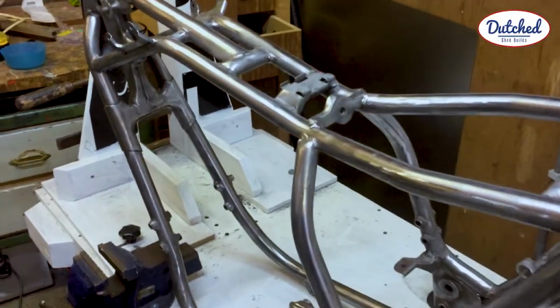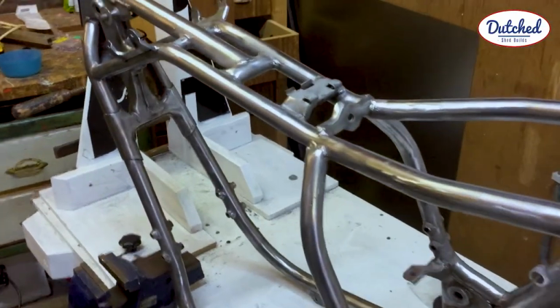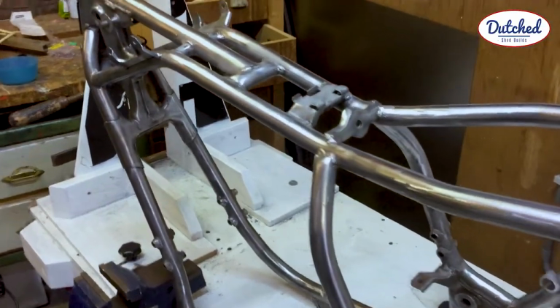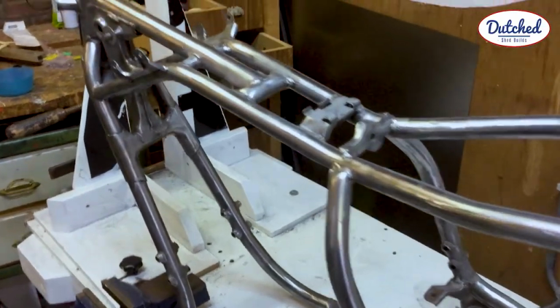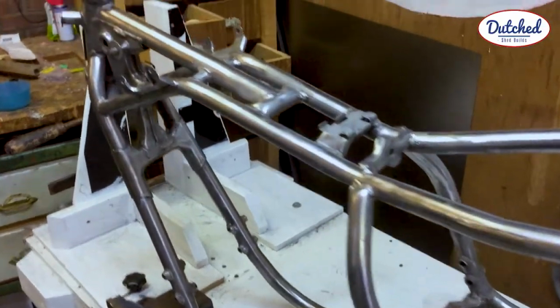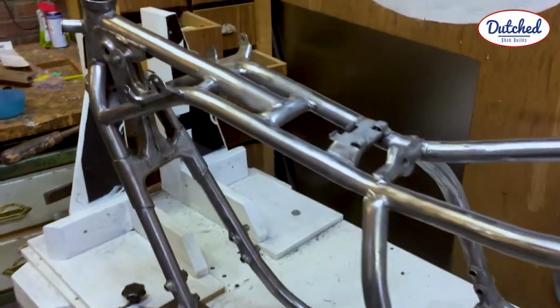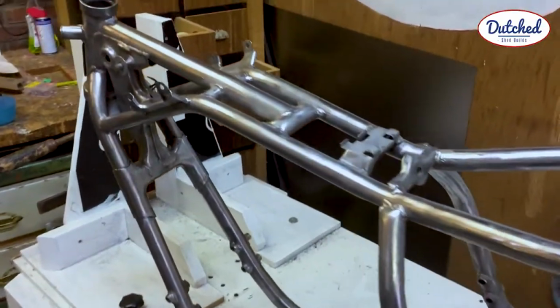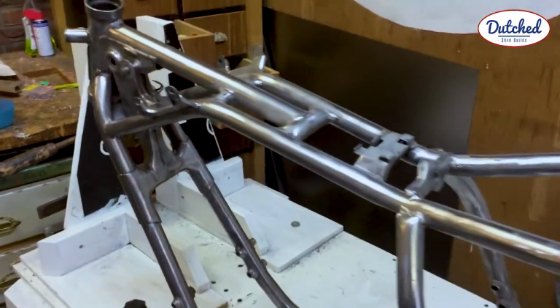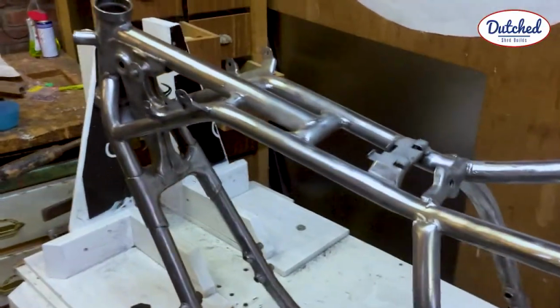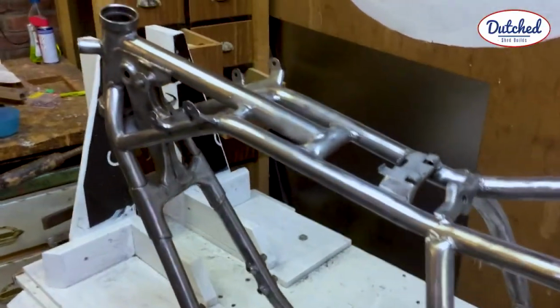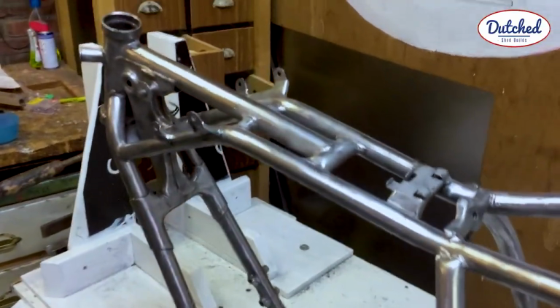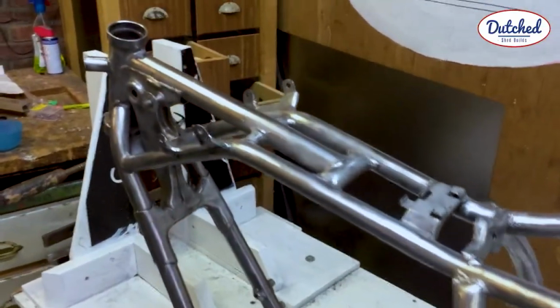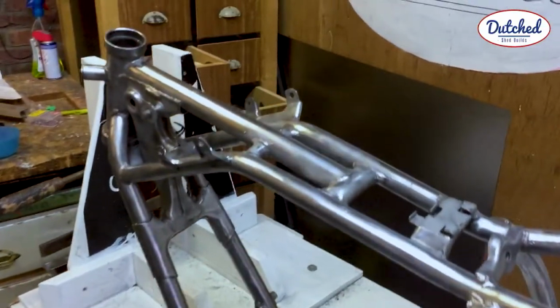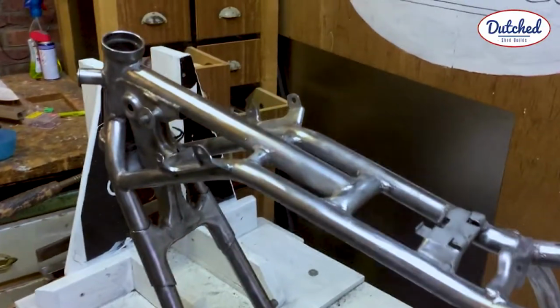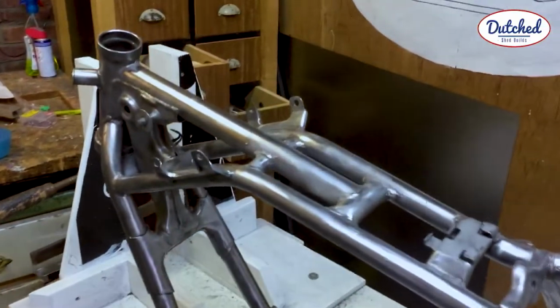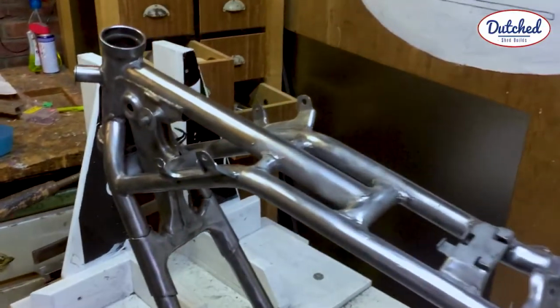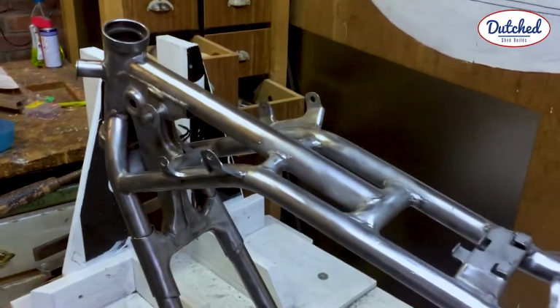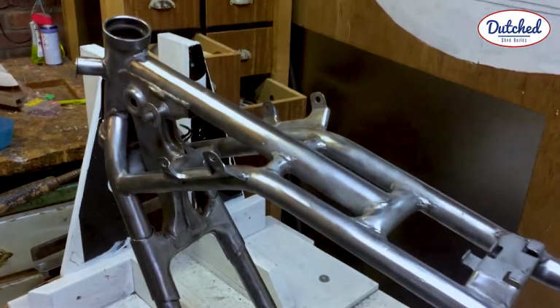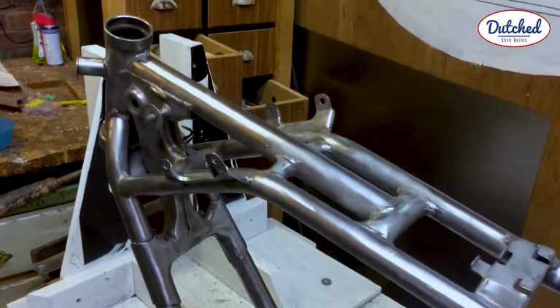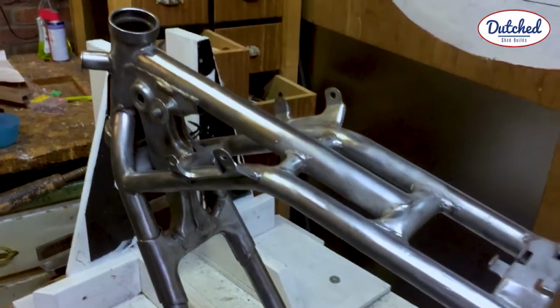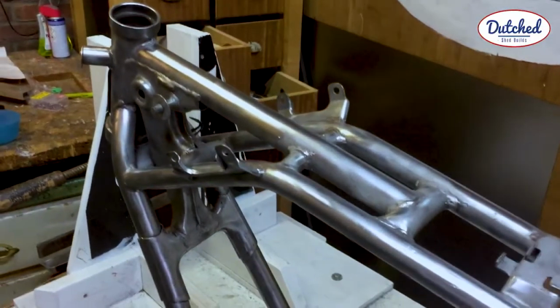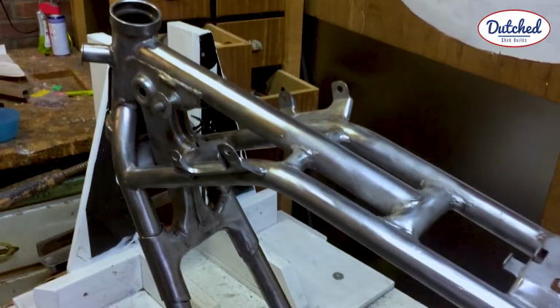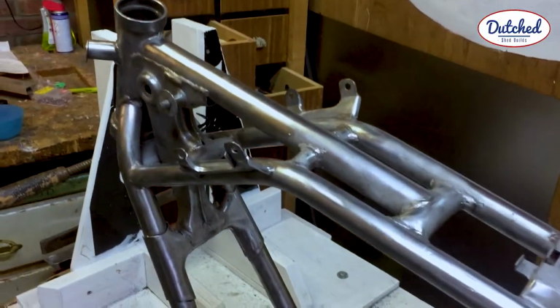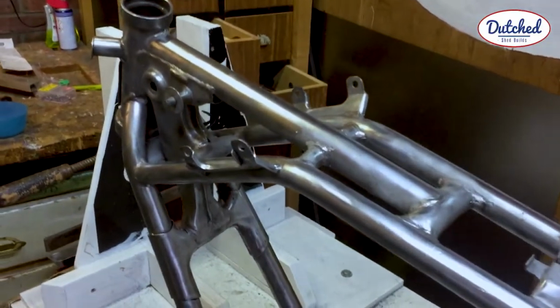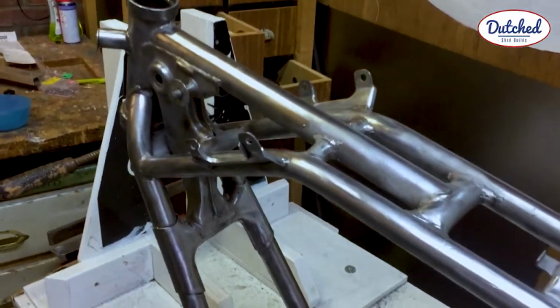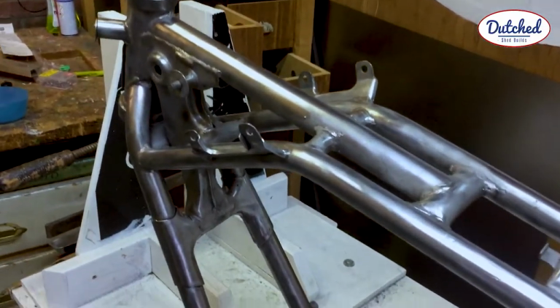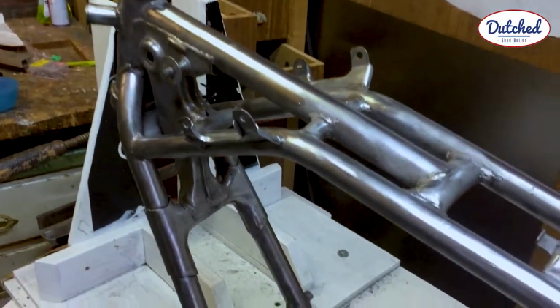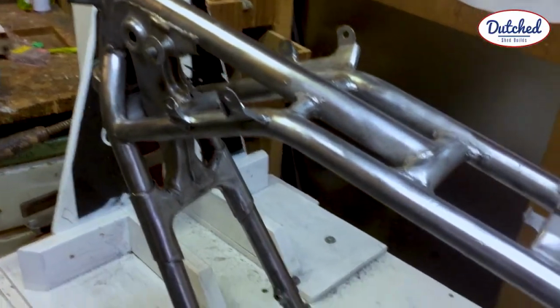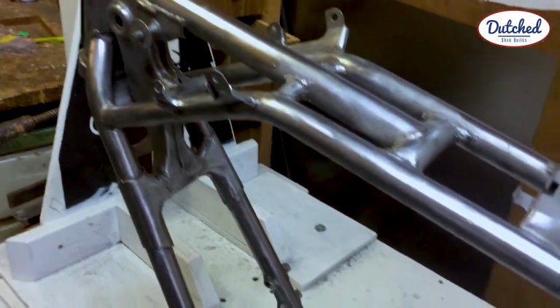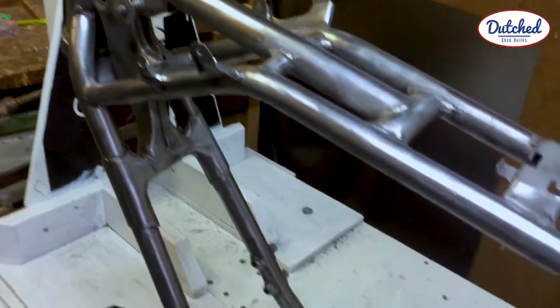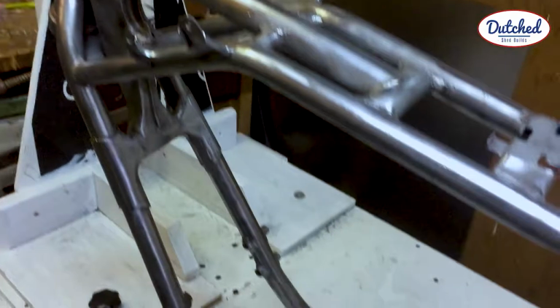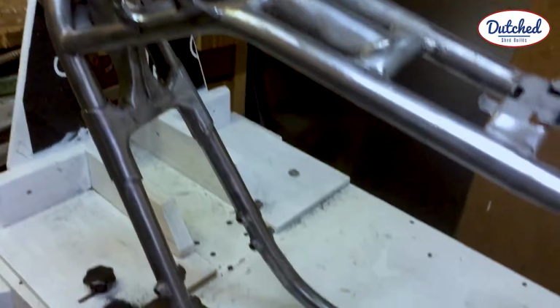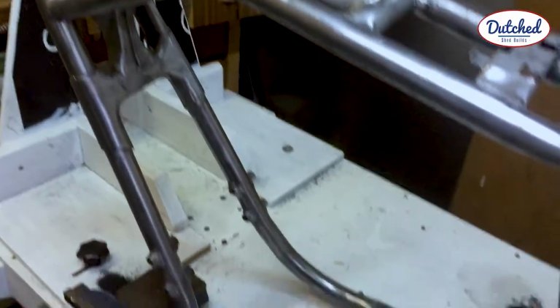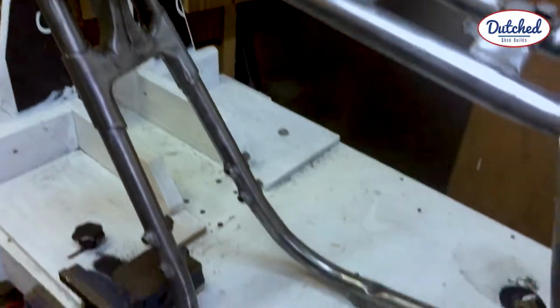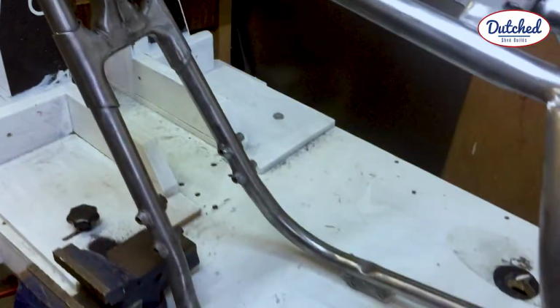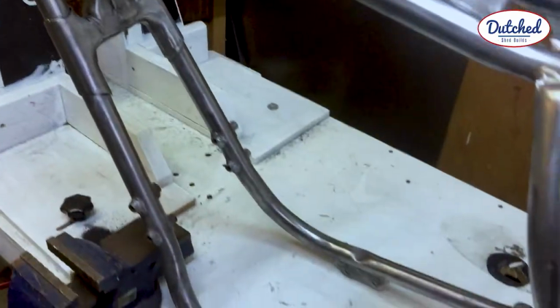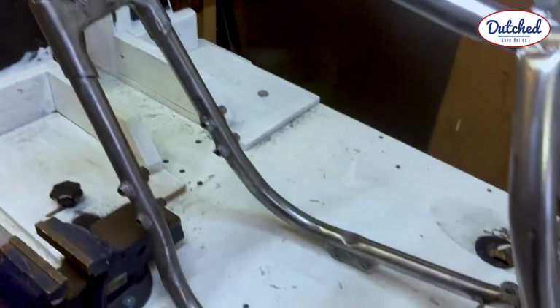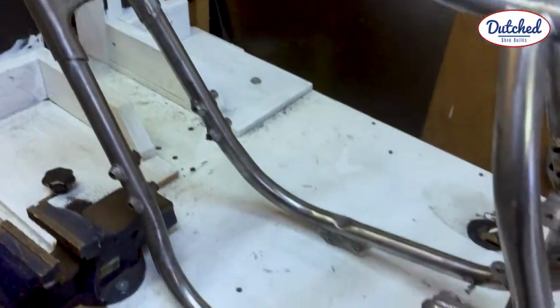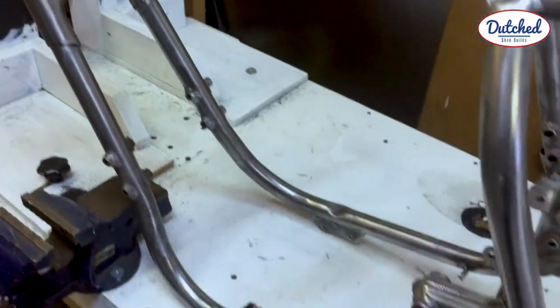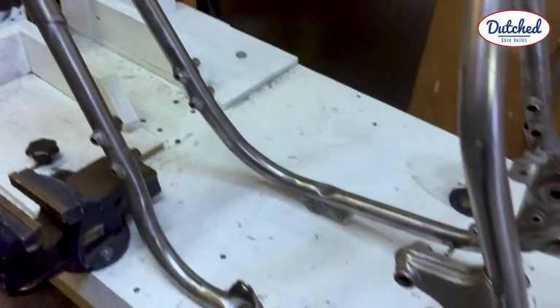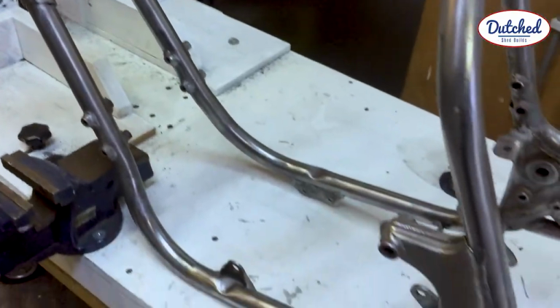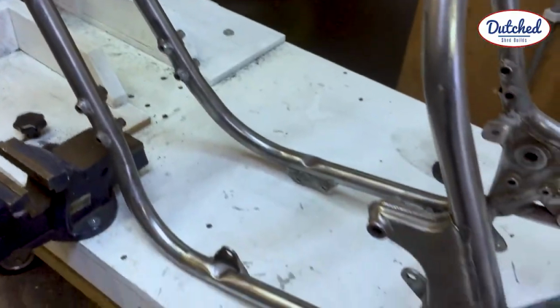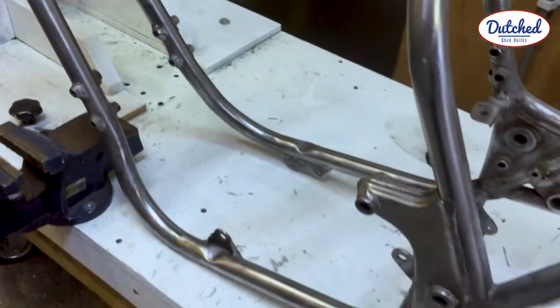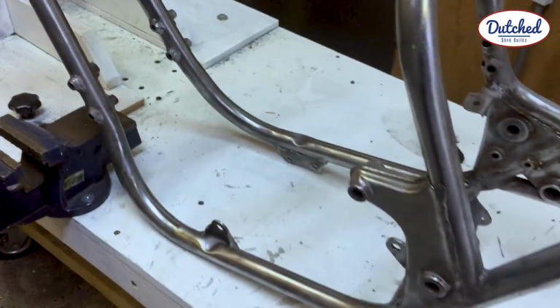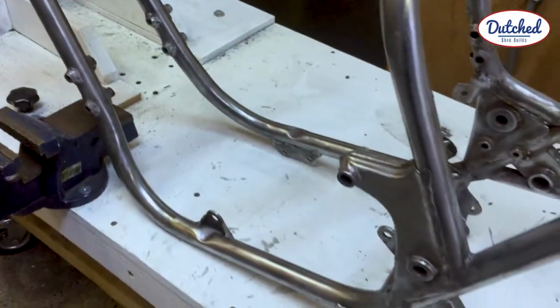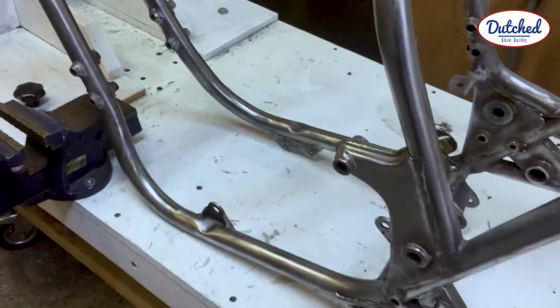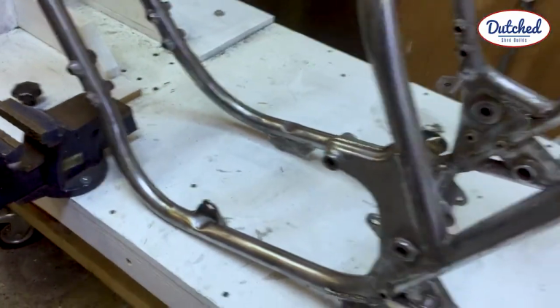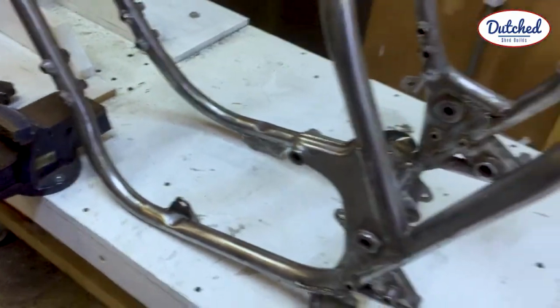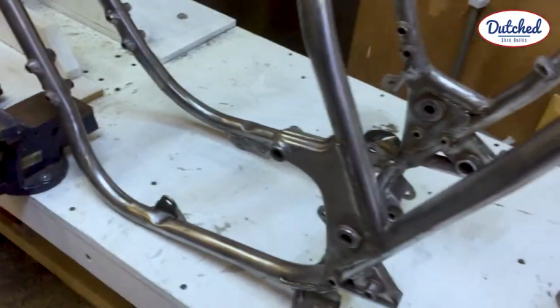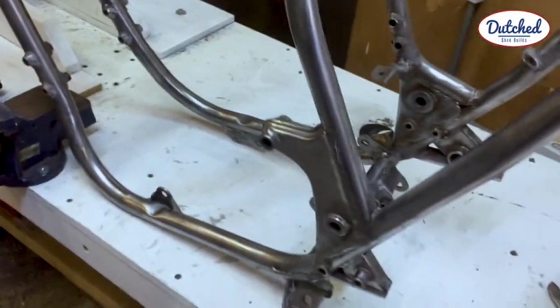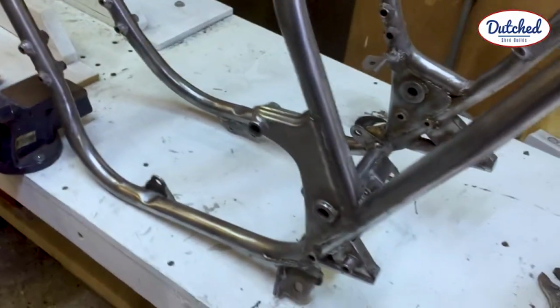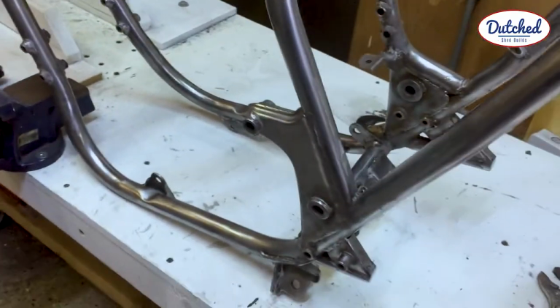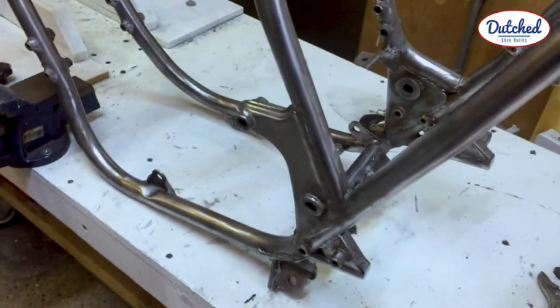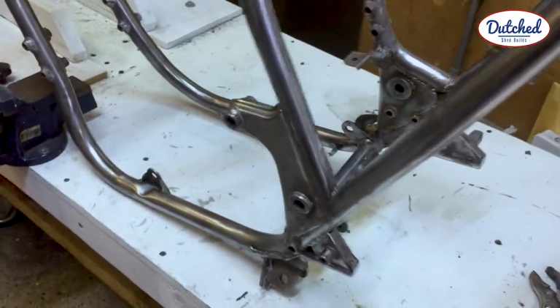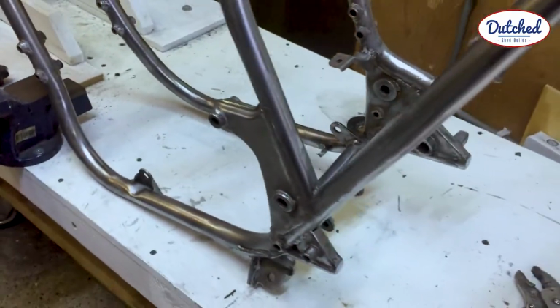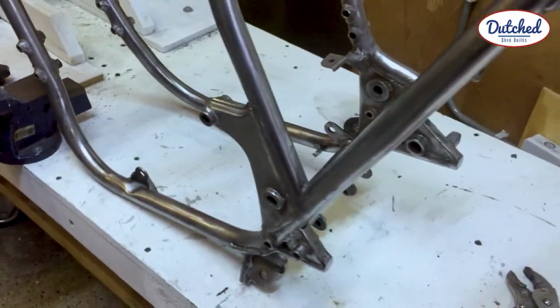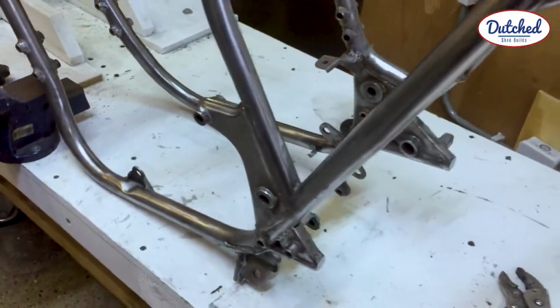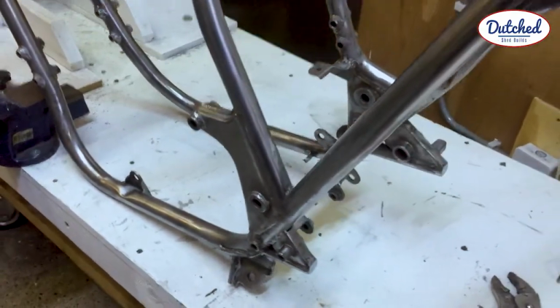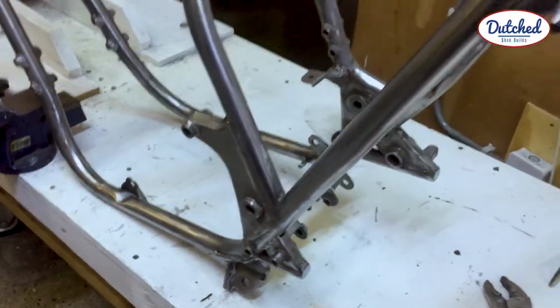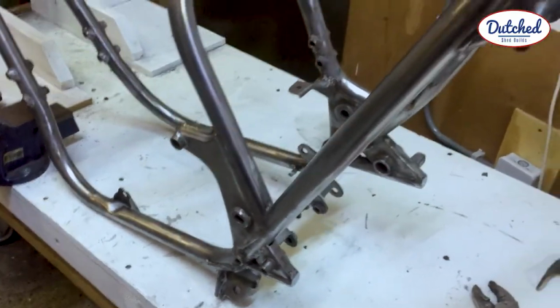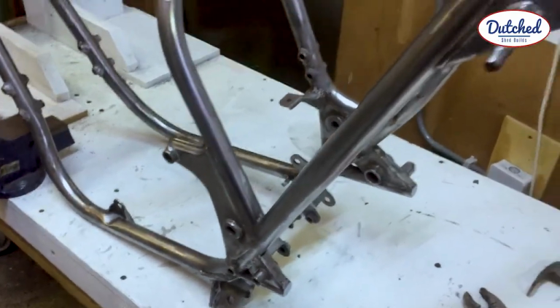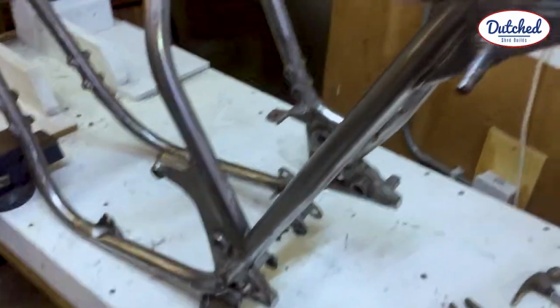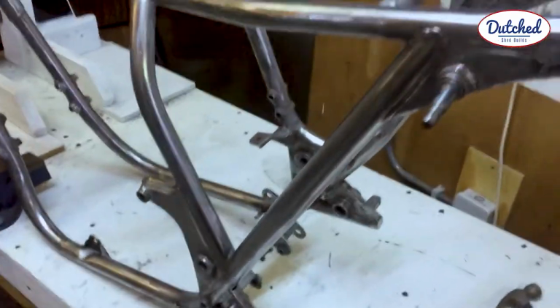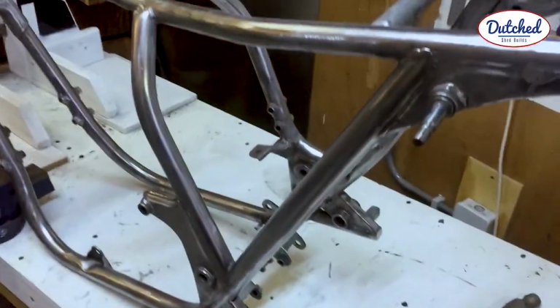All right, so I've got all the rust off. The frame is now completely bare metal.